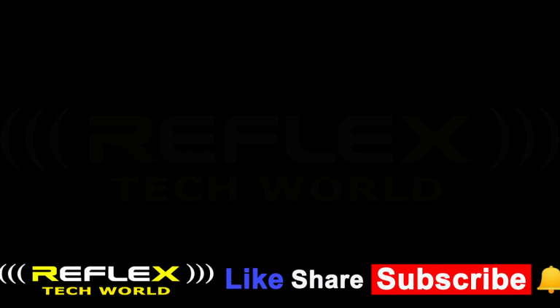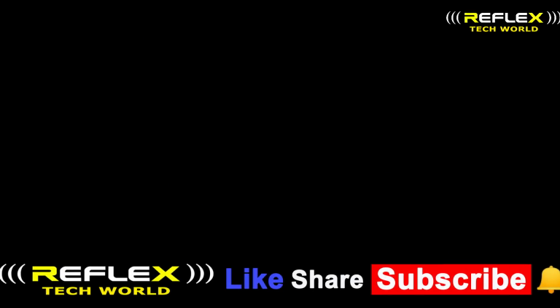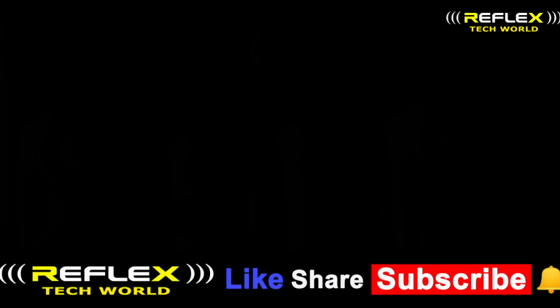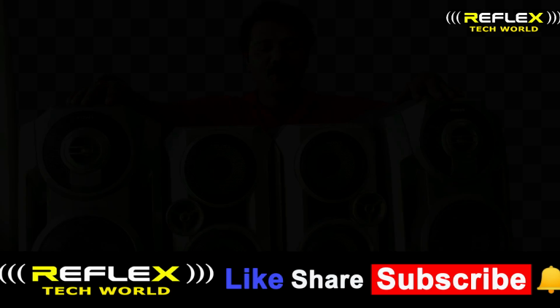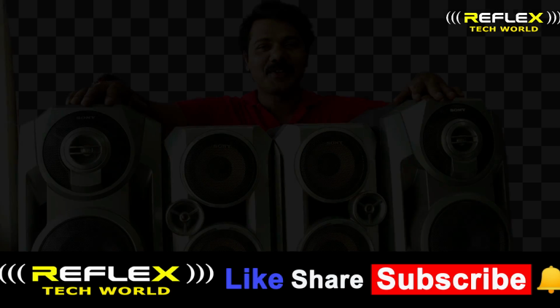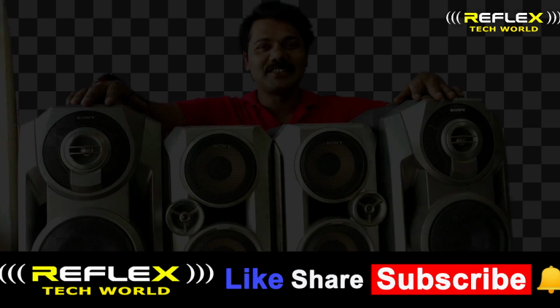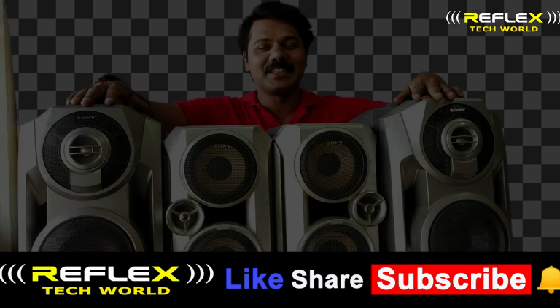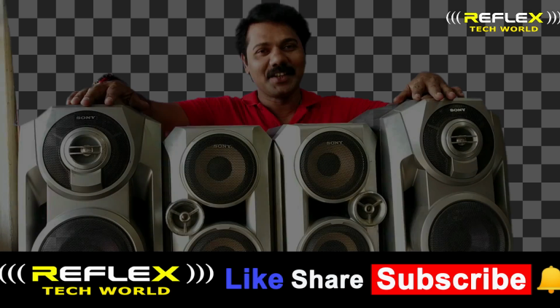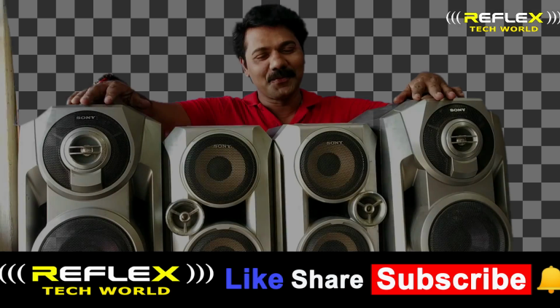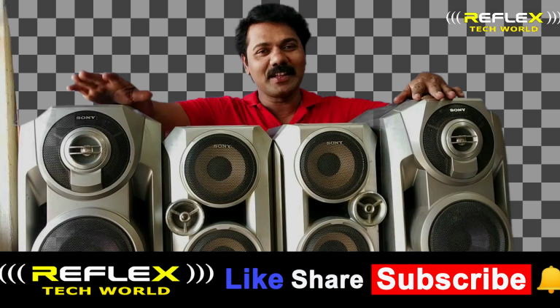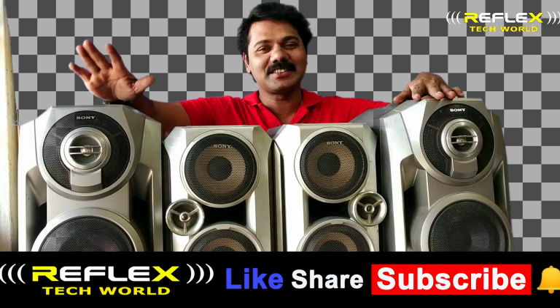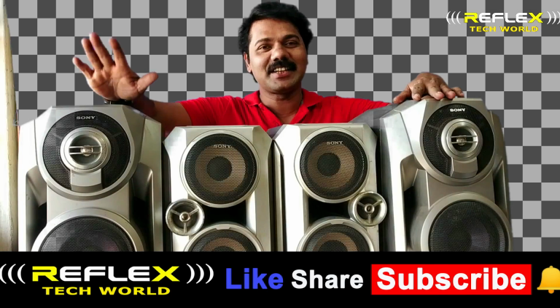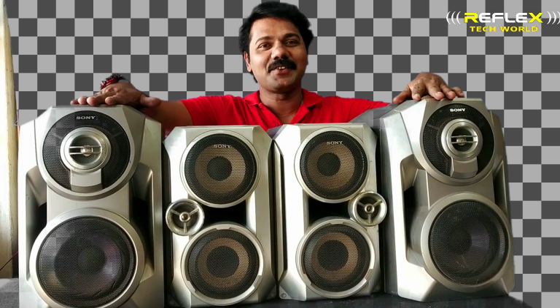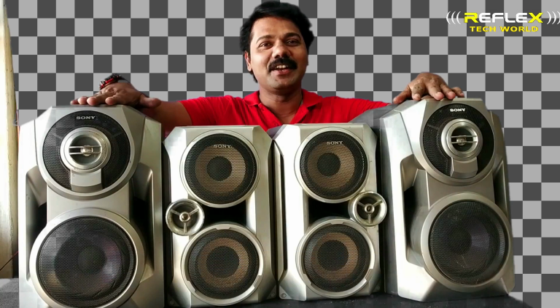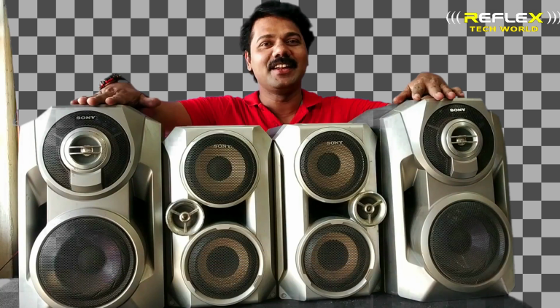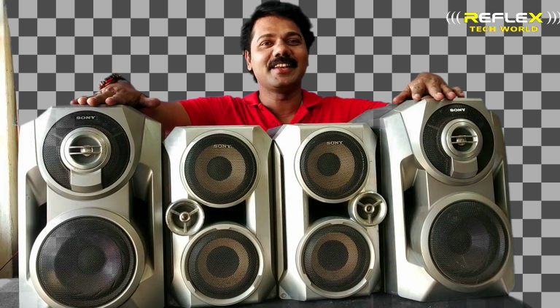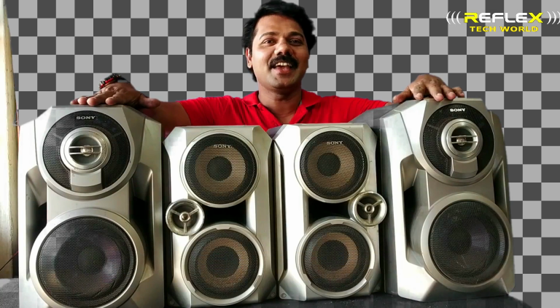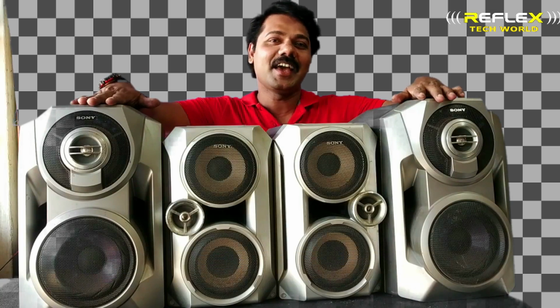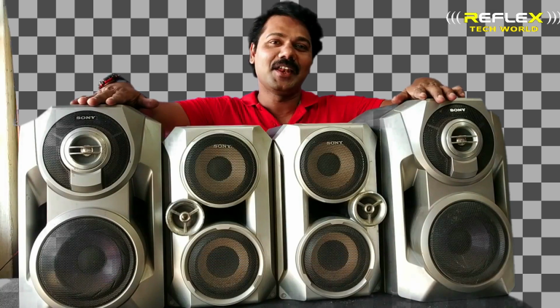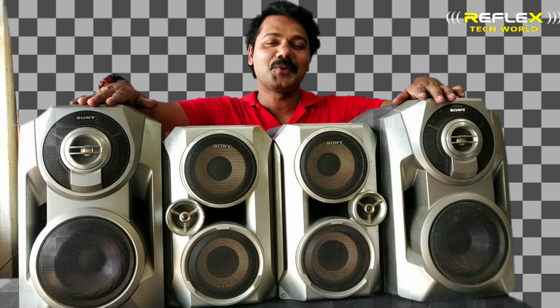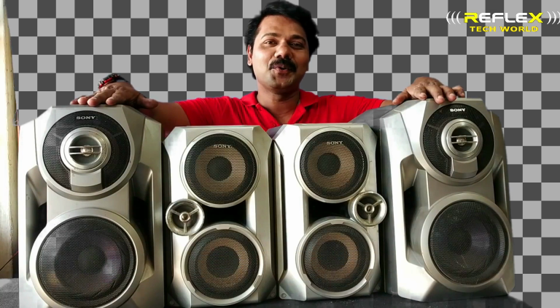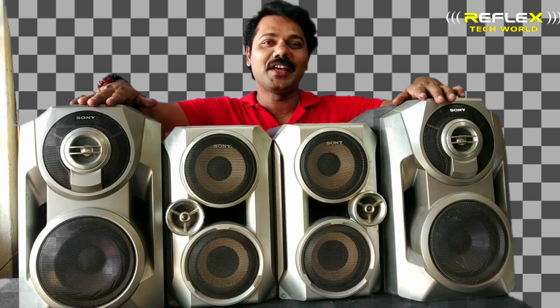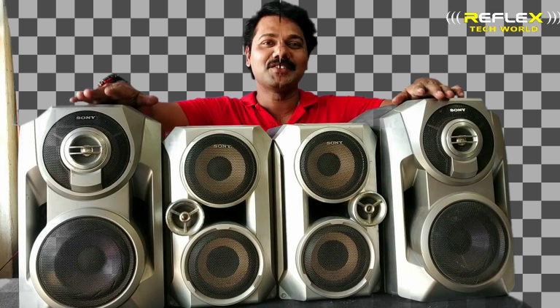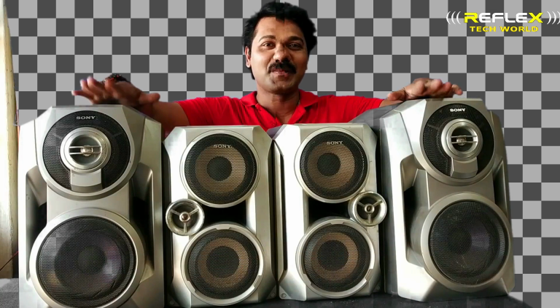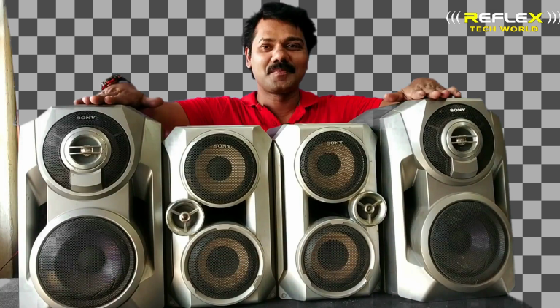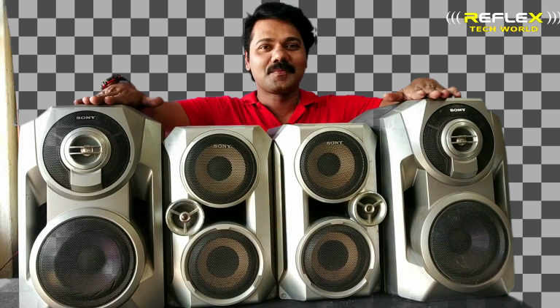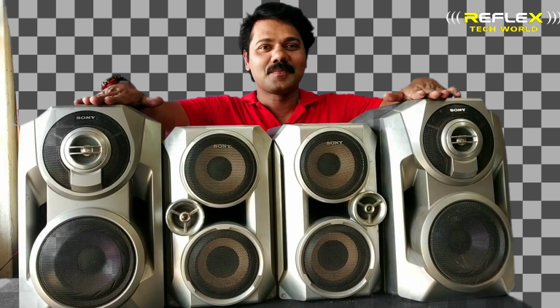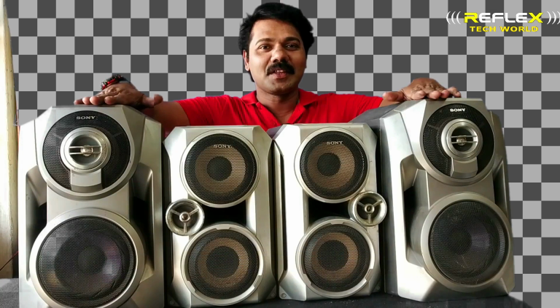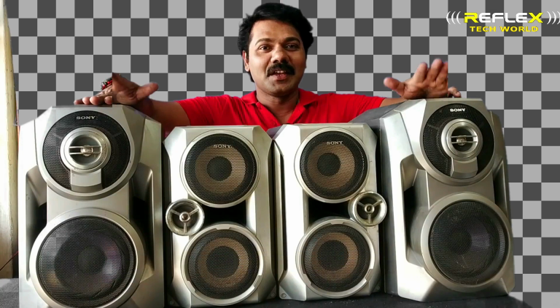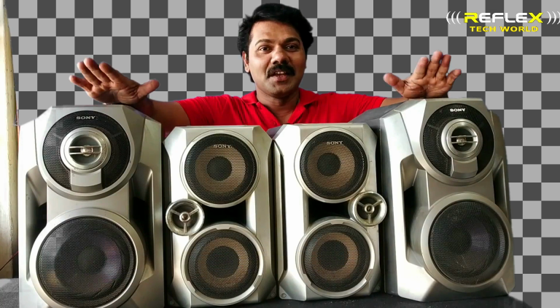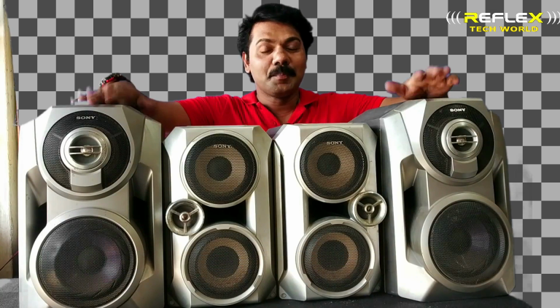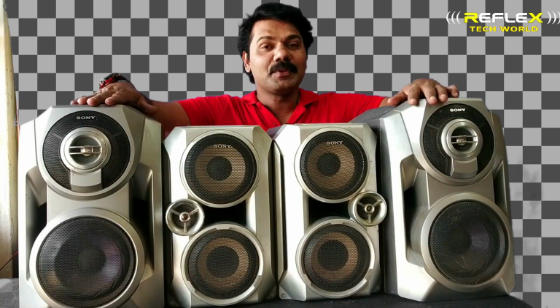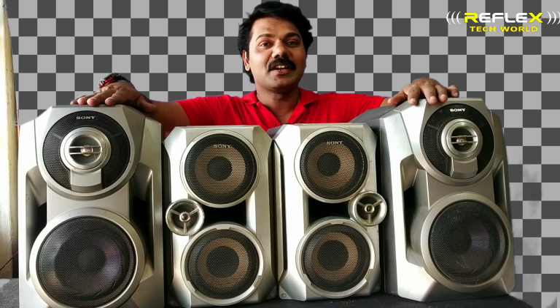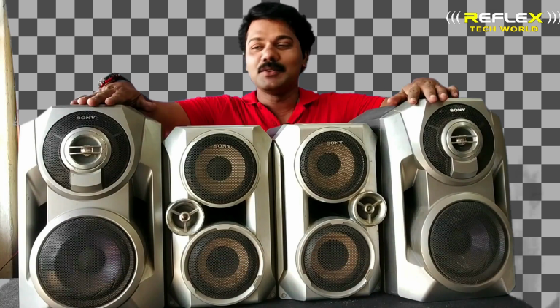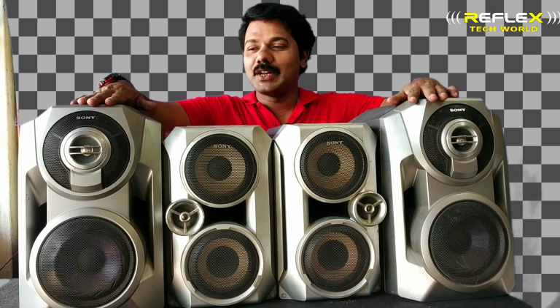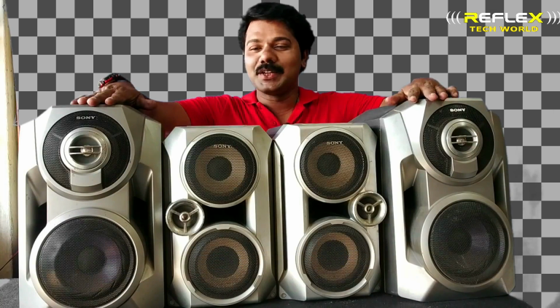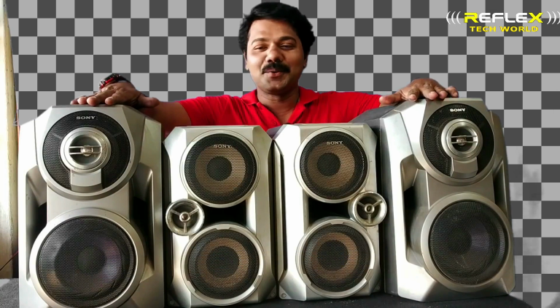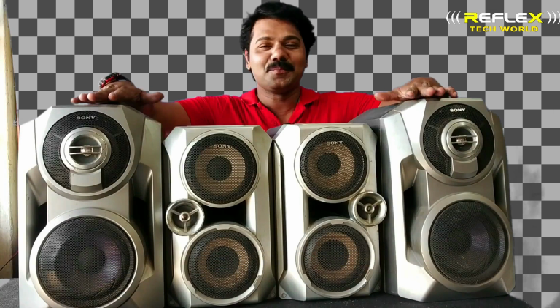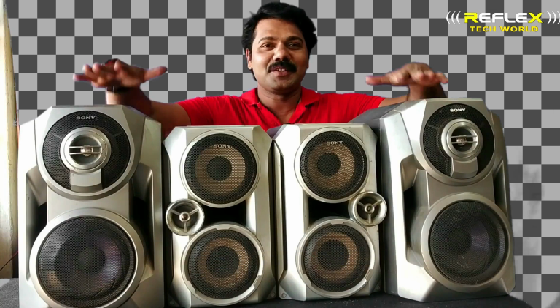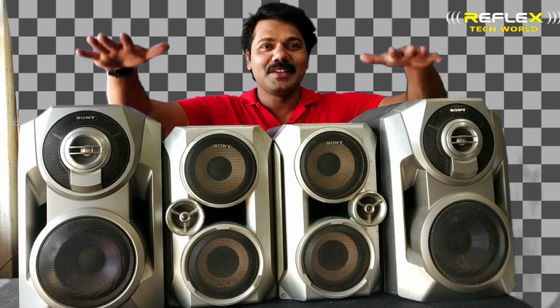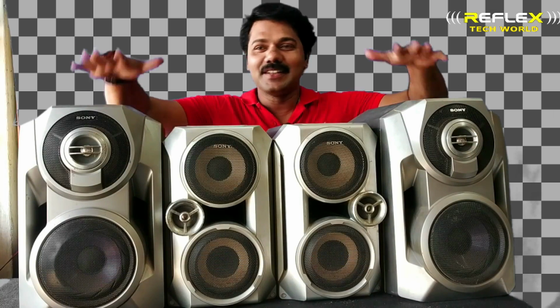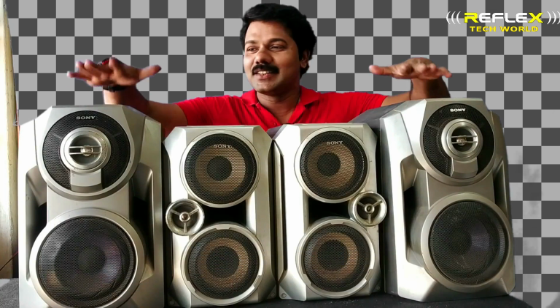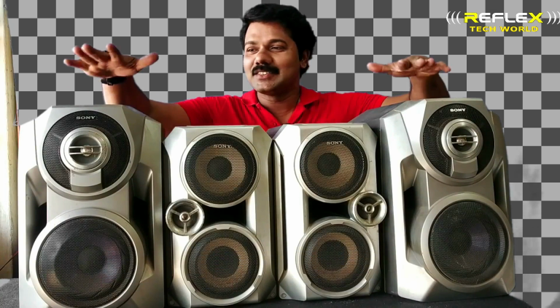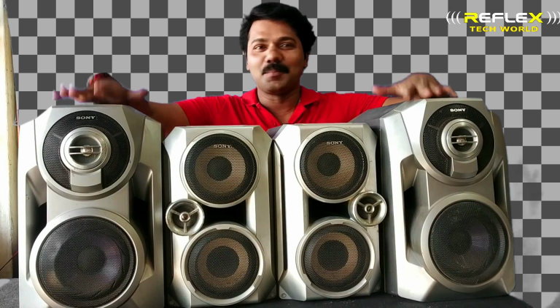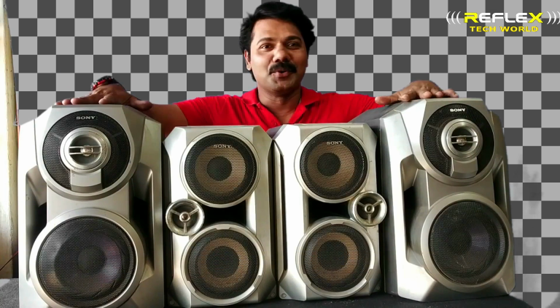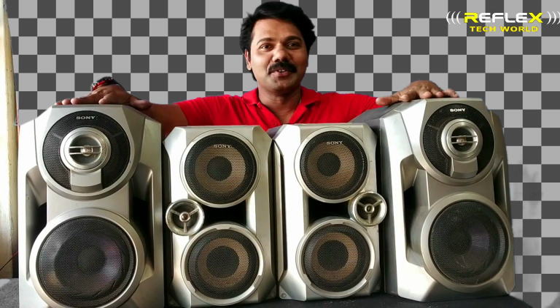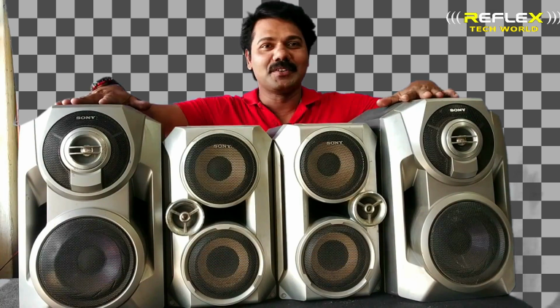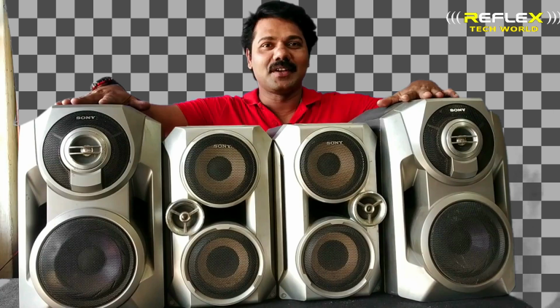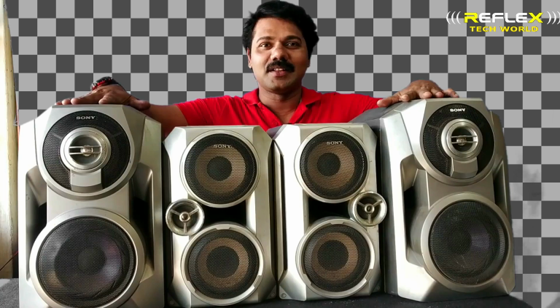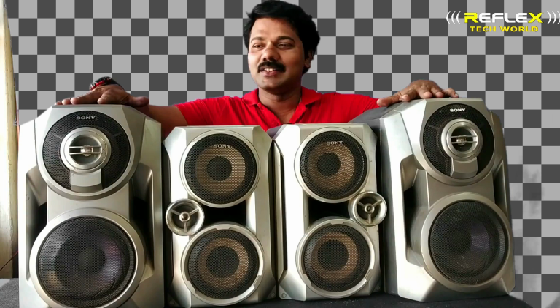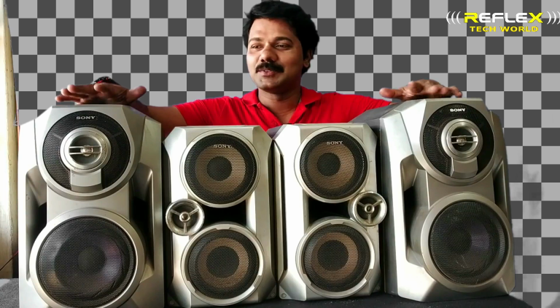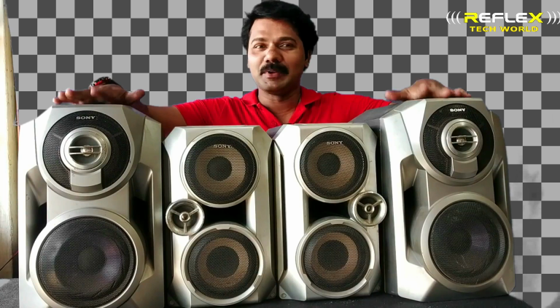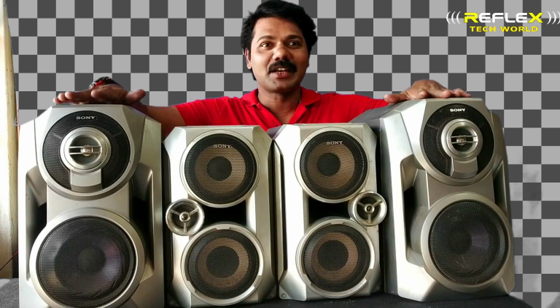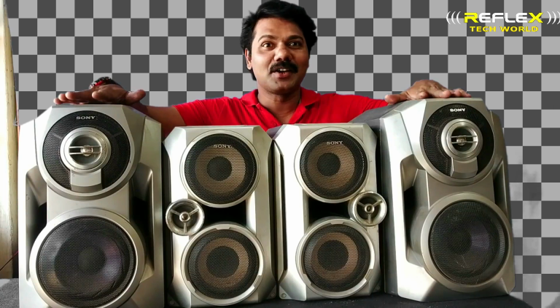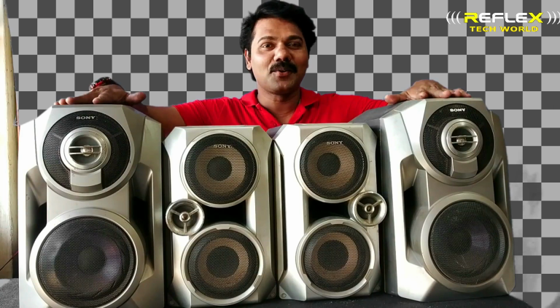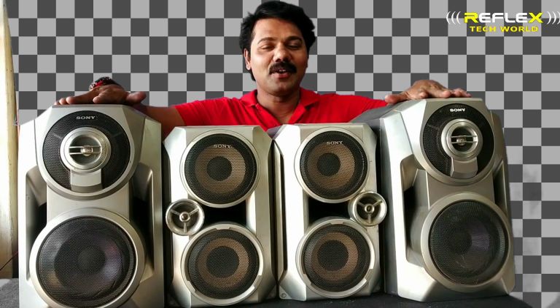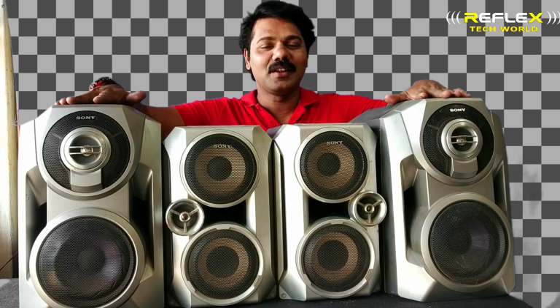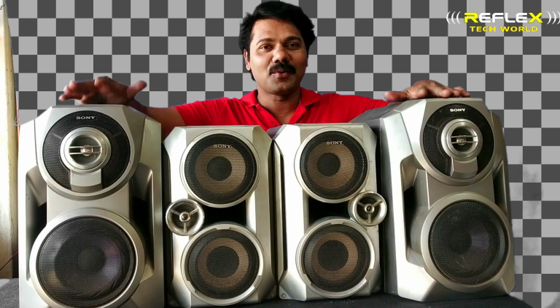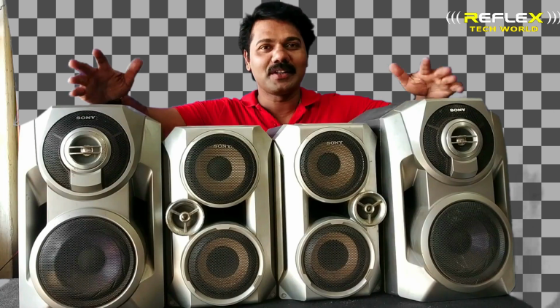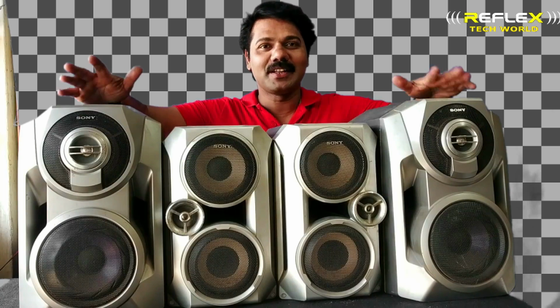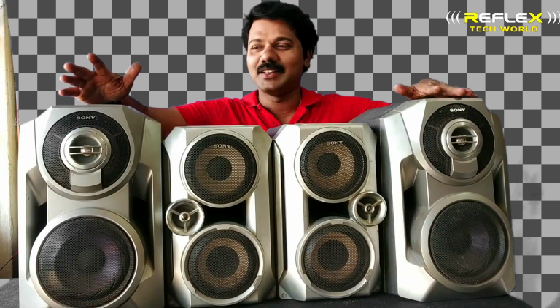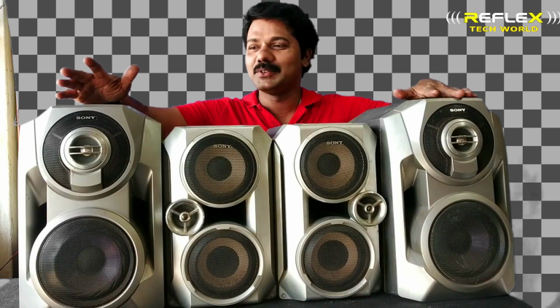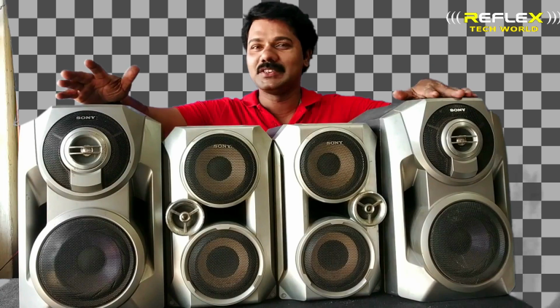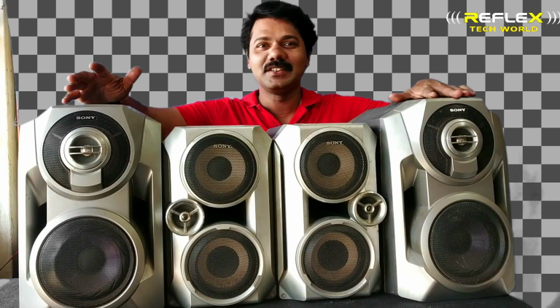Hello friends. We are here in Reflux Tech. We are here to talk about how the speakers are doing.